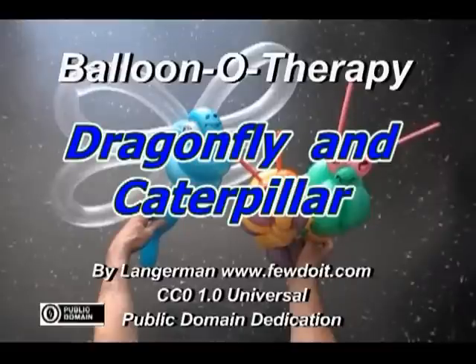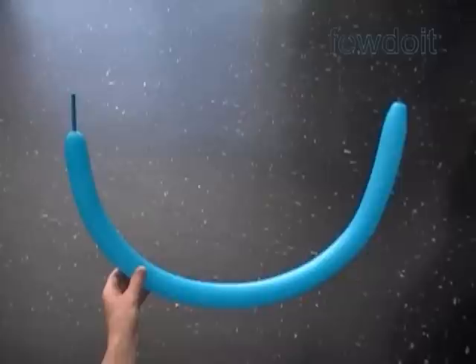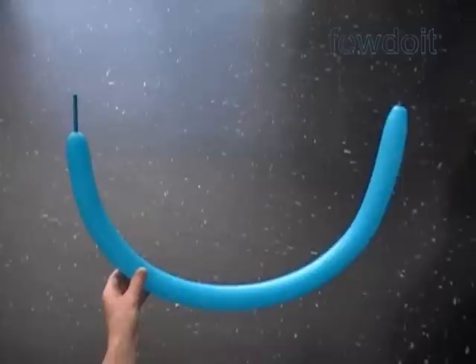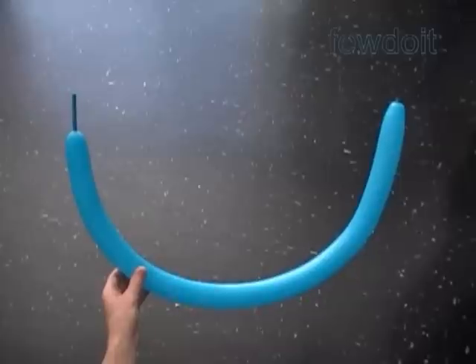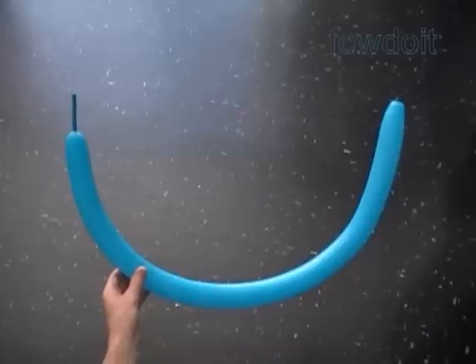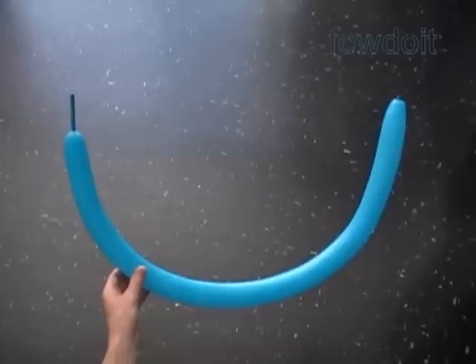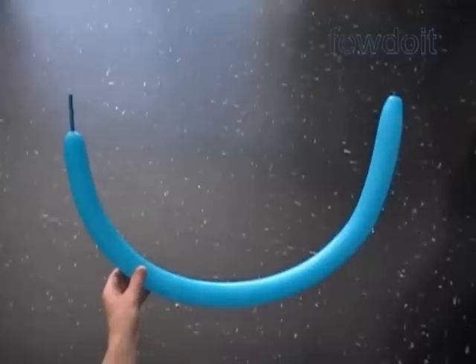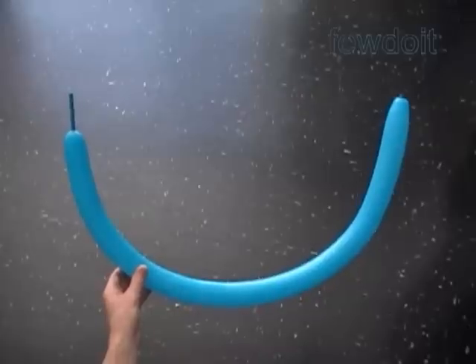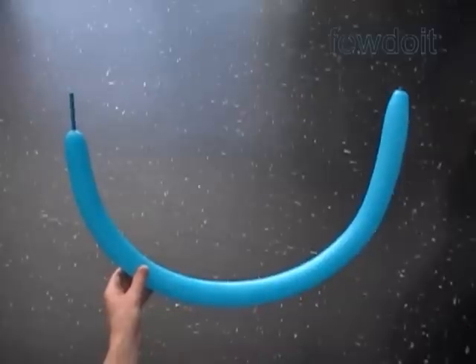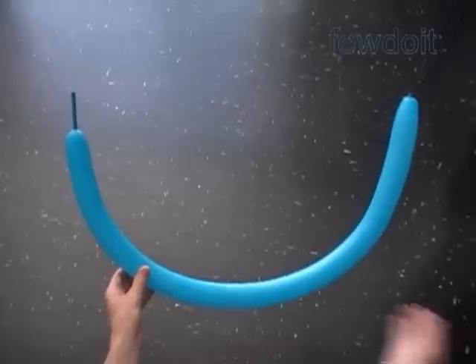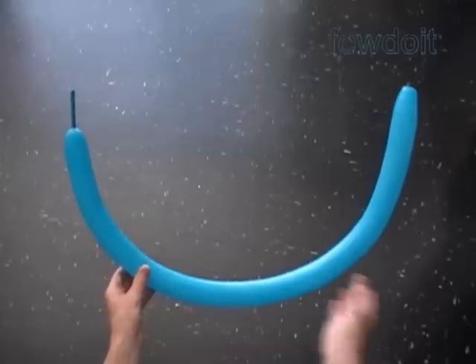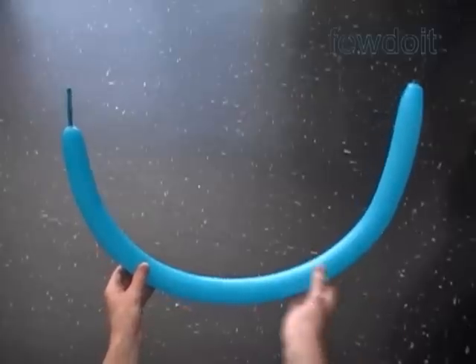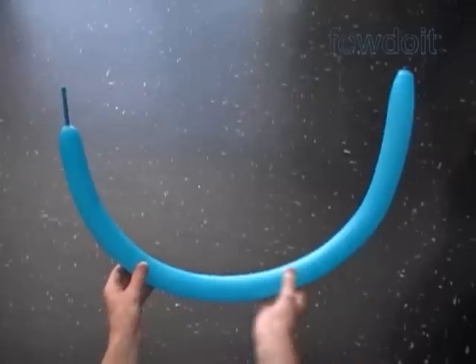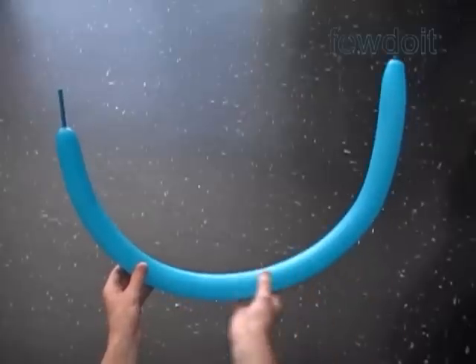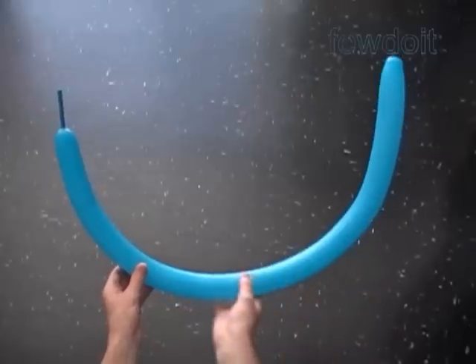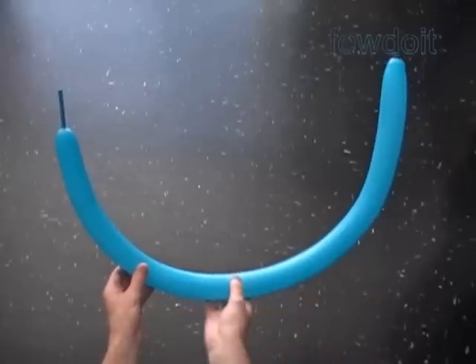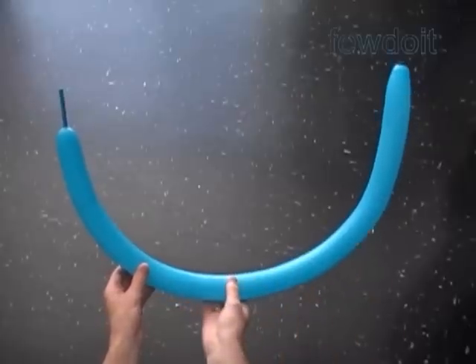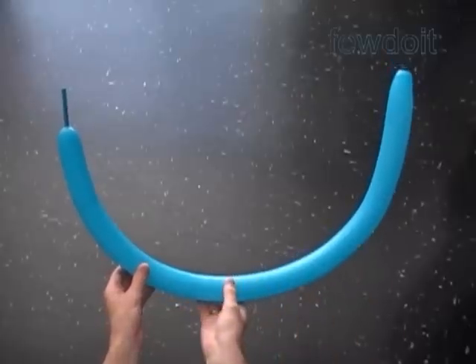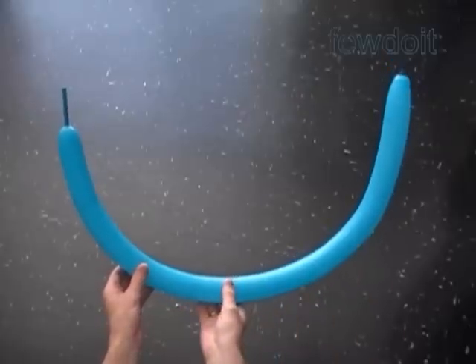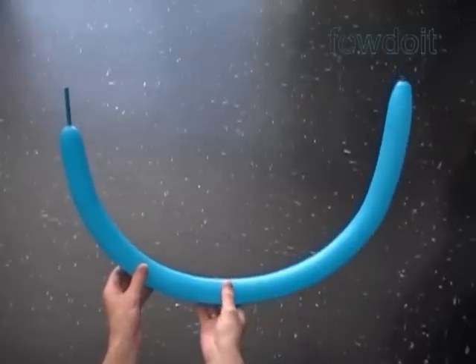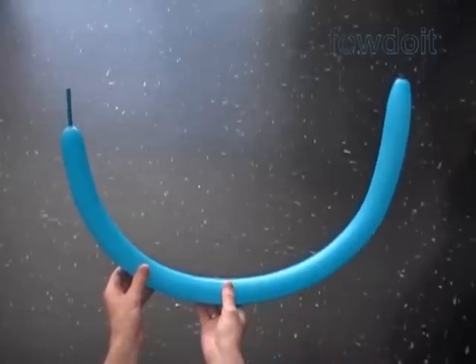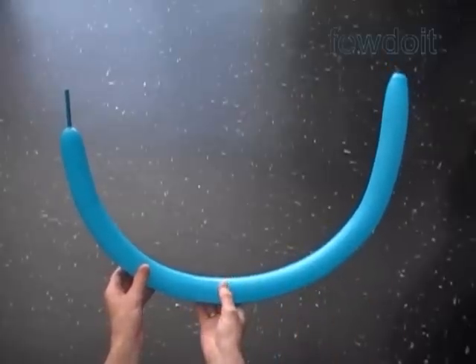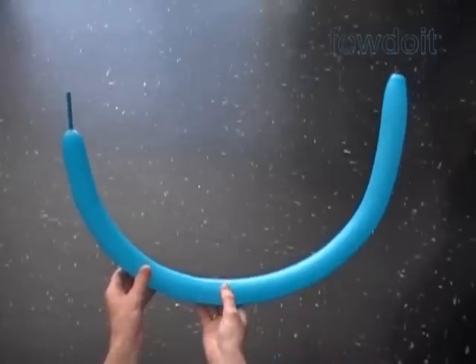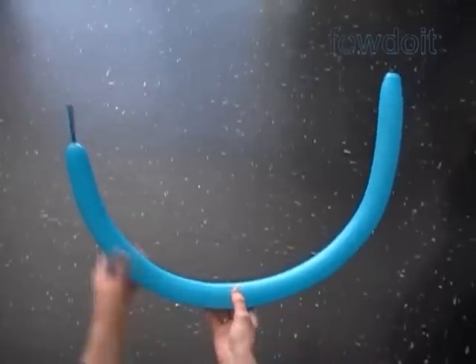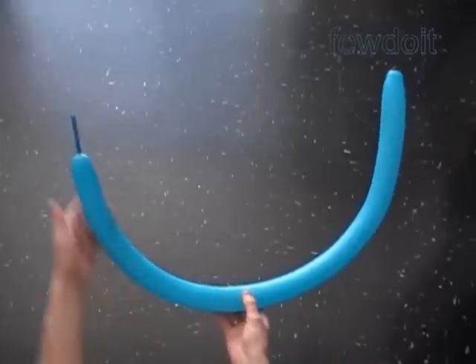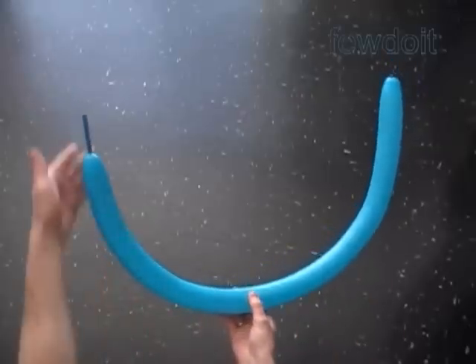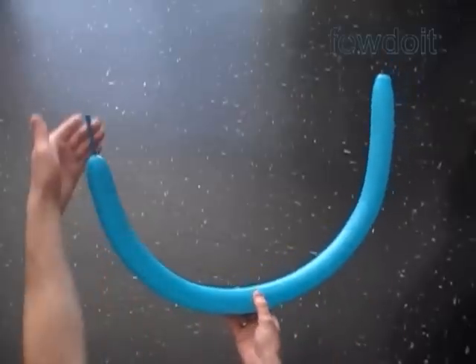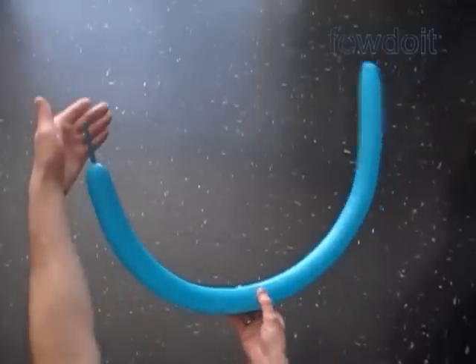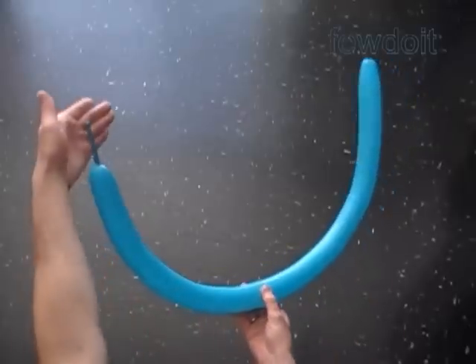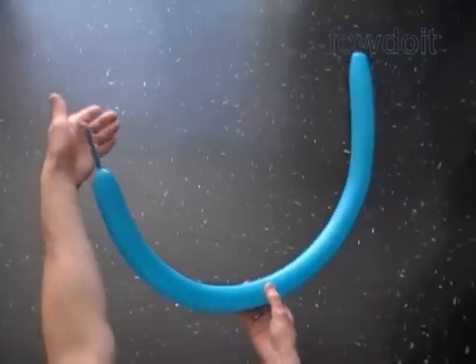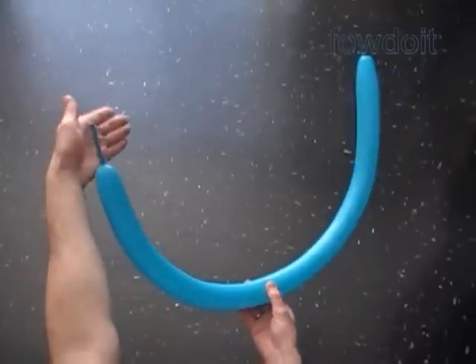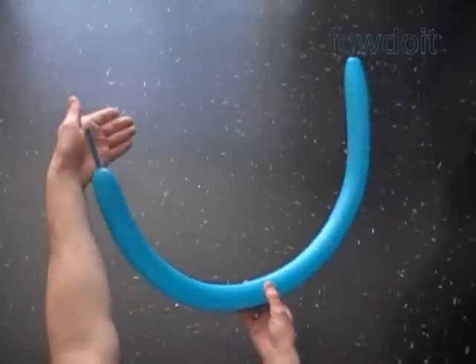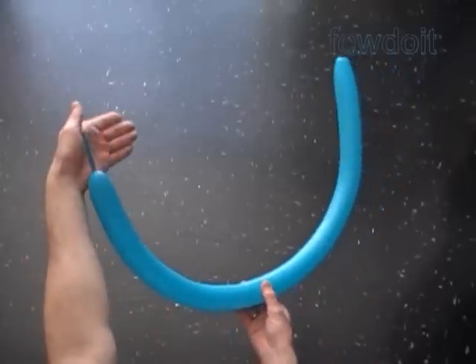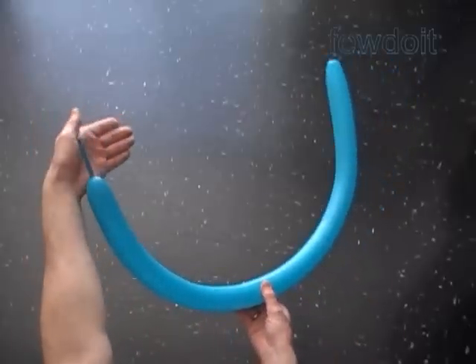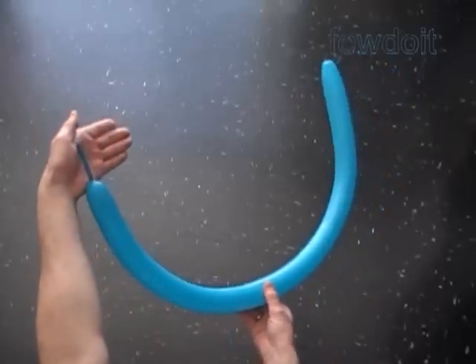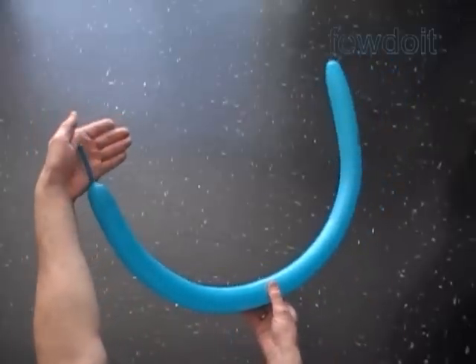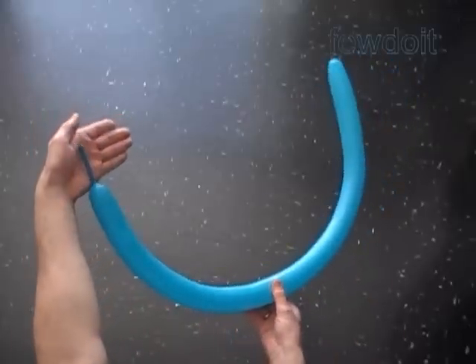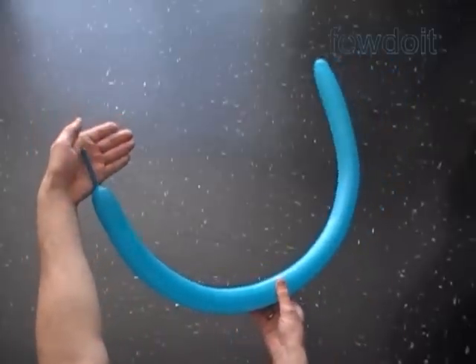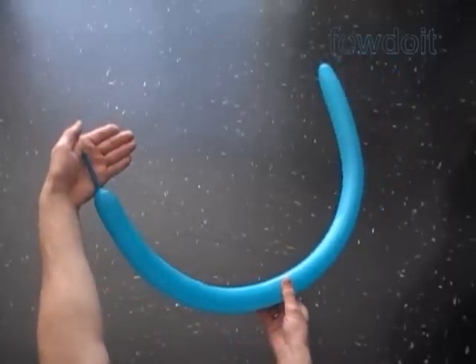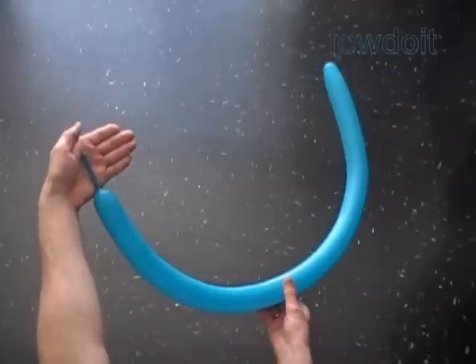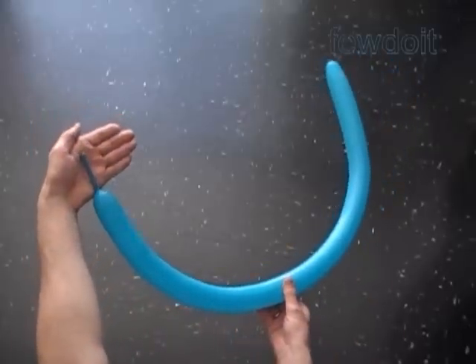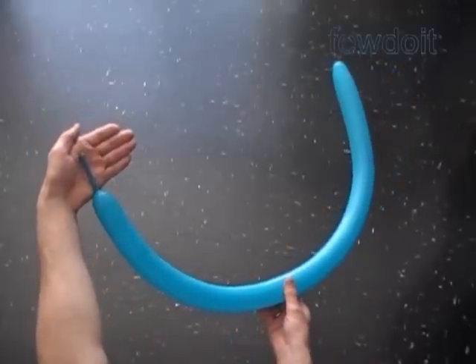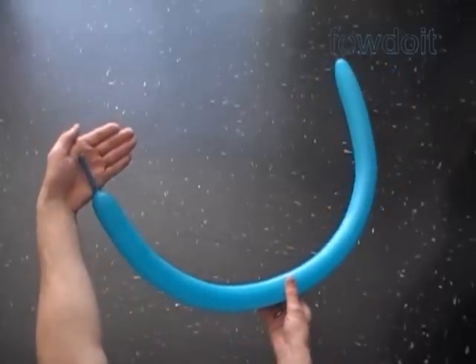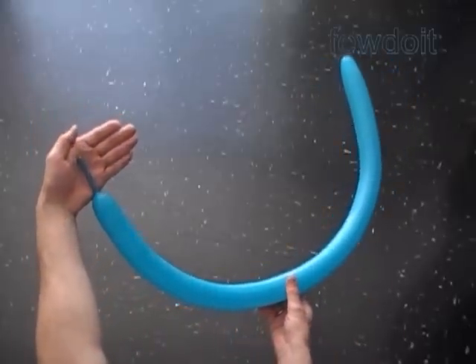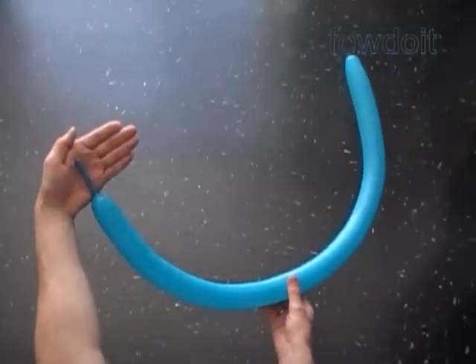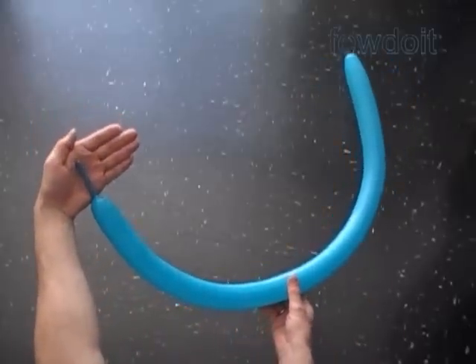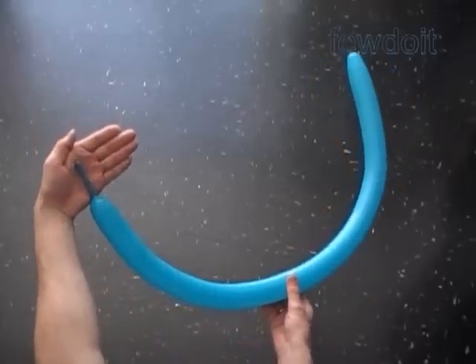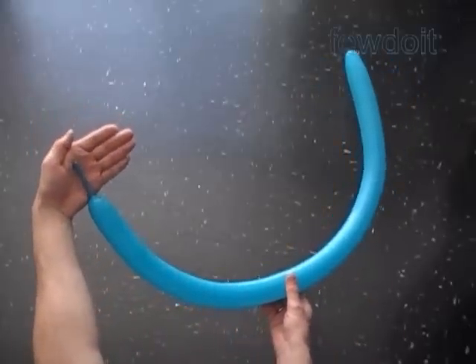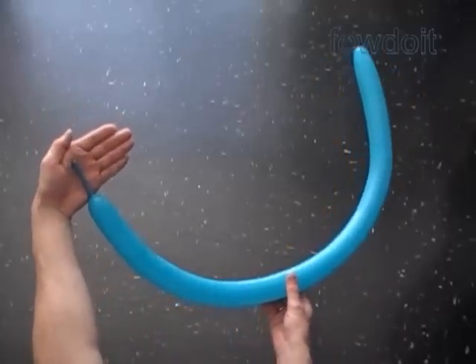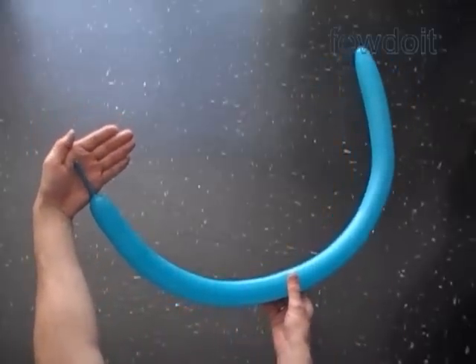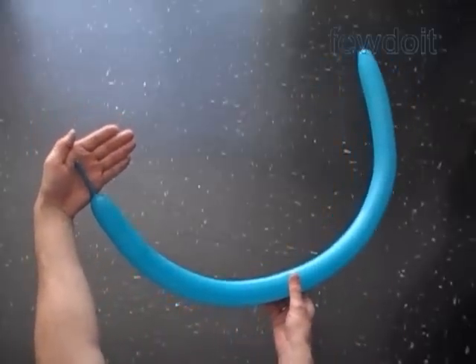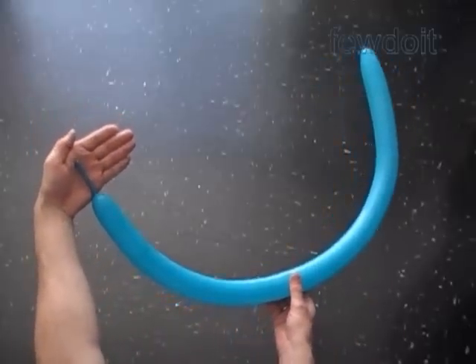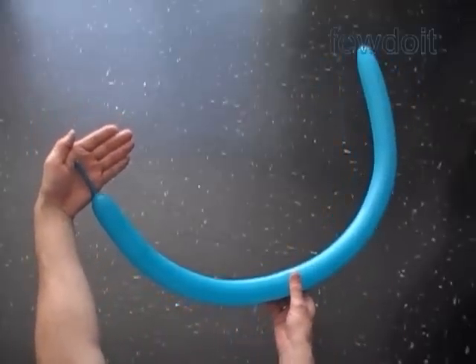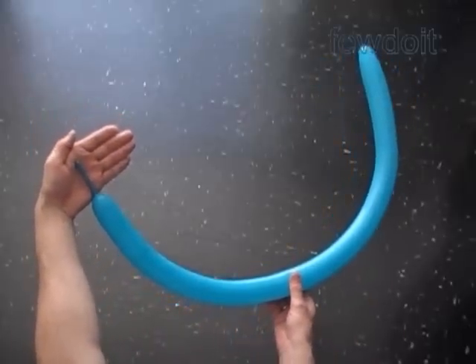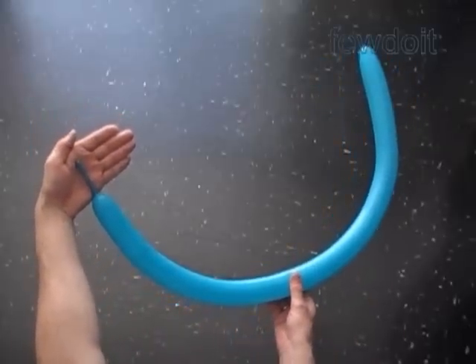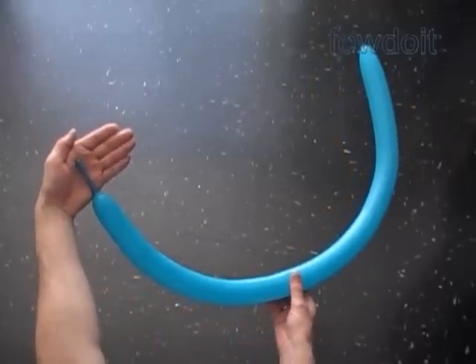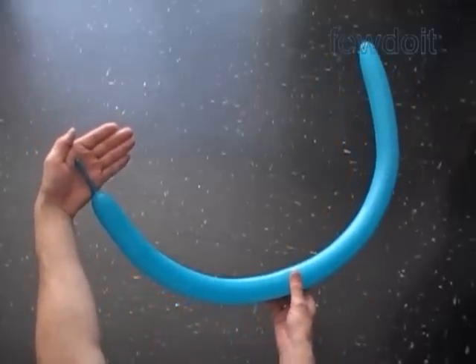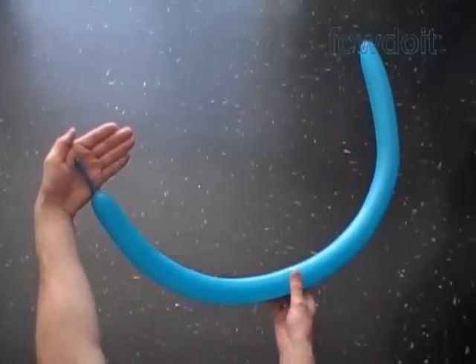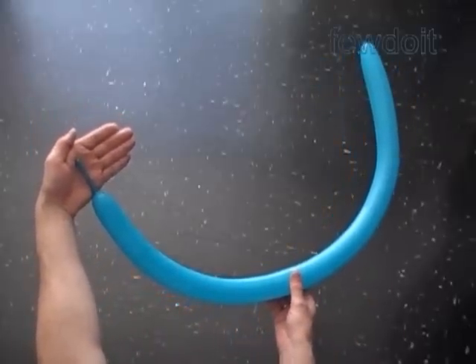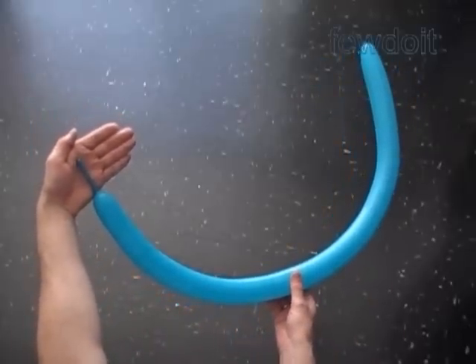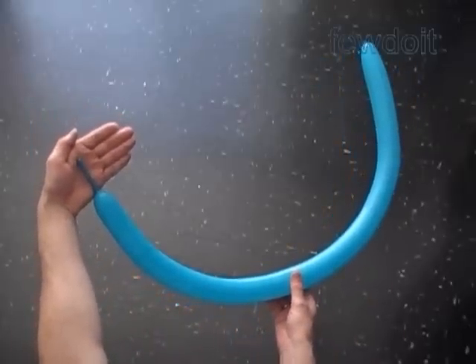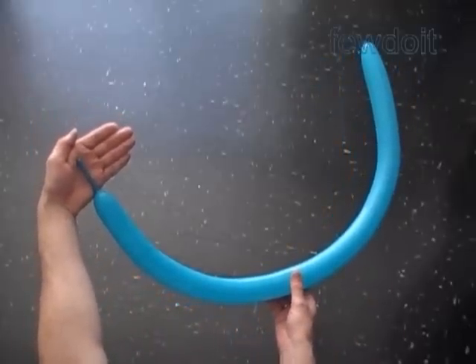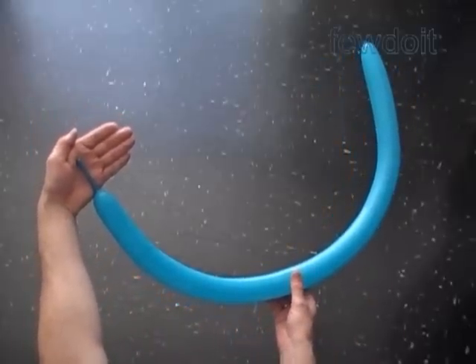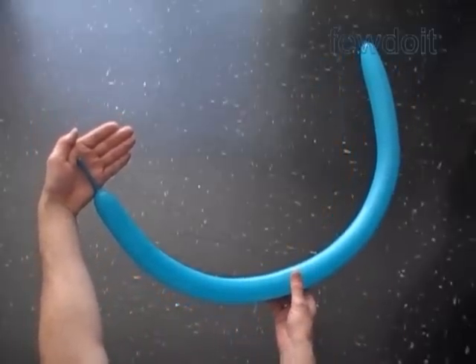Hello! Today we are going to make a couple of sculptures. Let's start with a dragonfly.